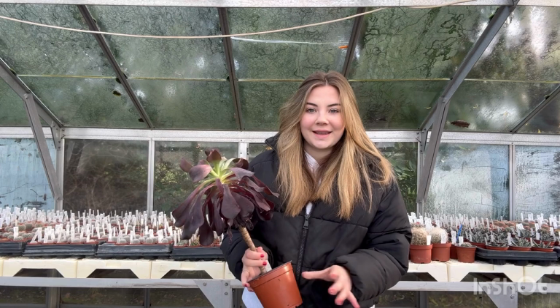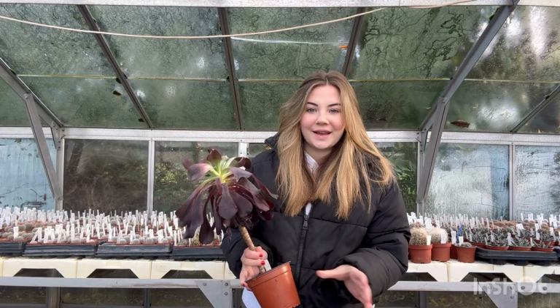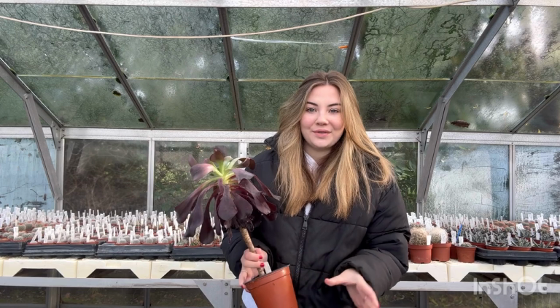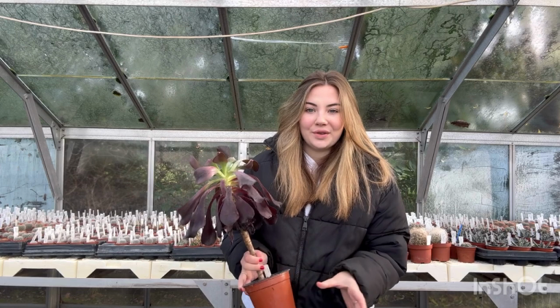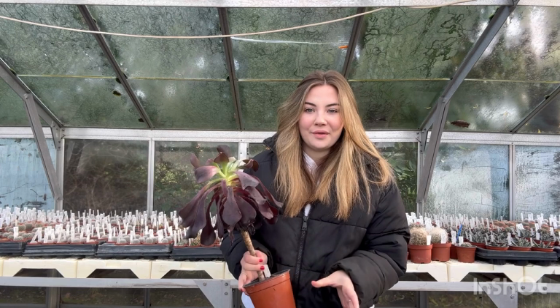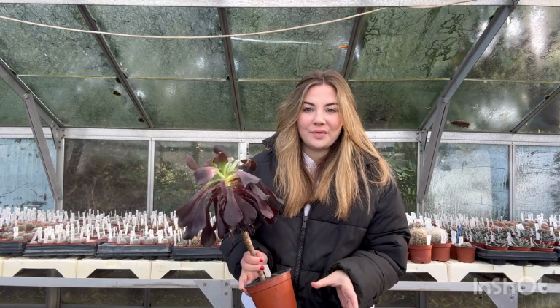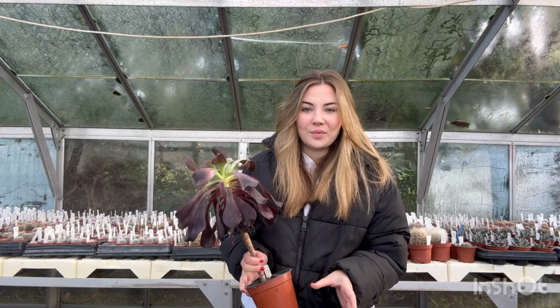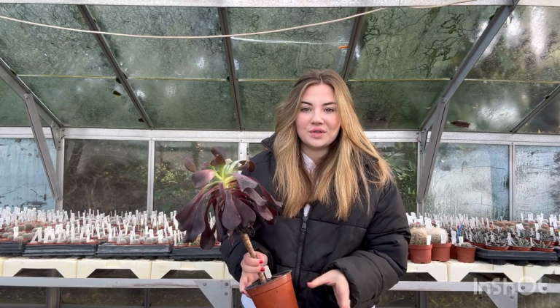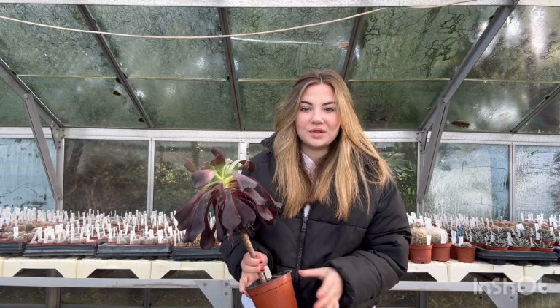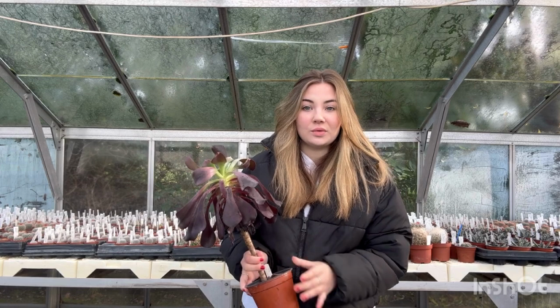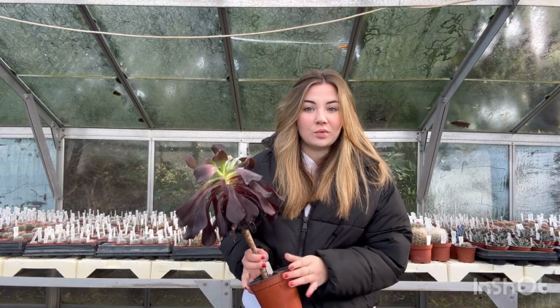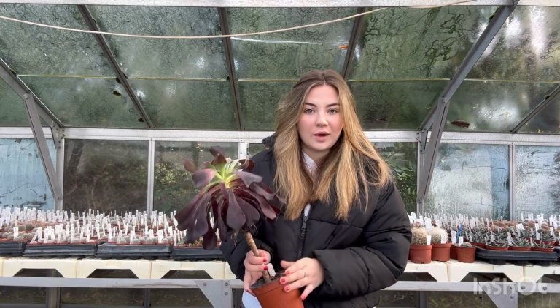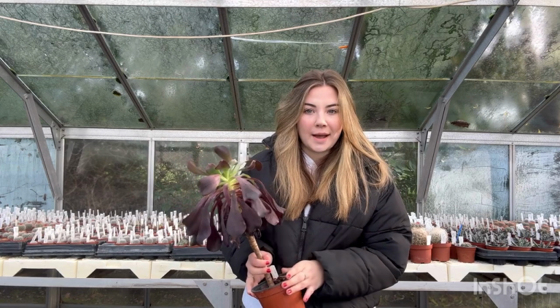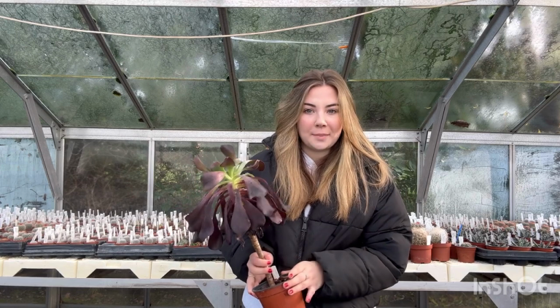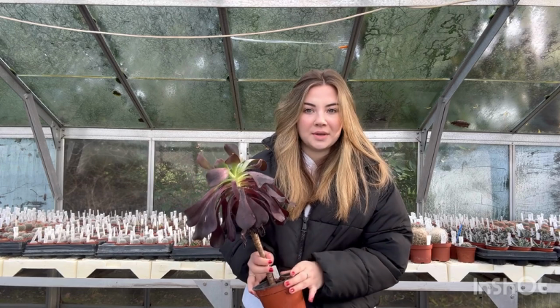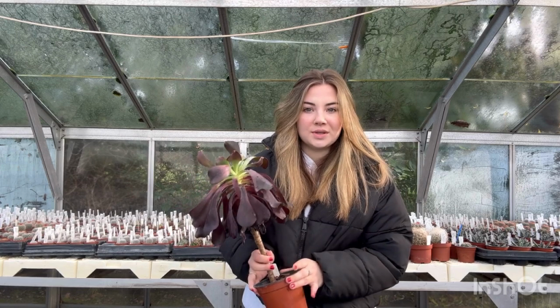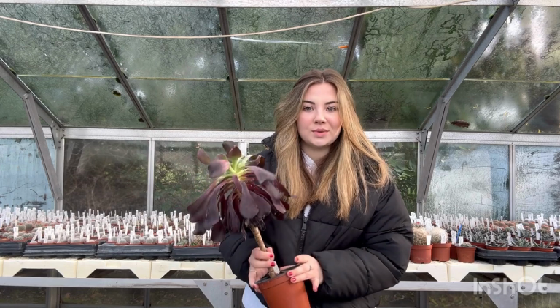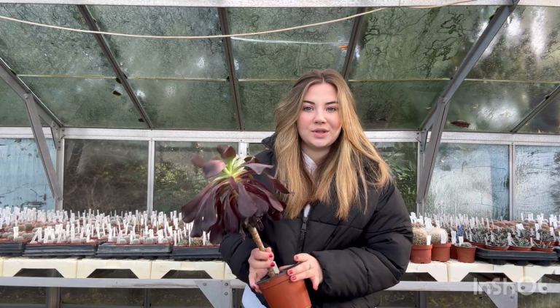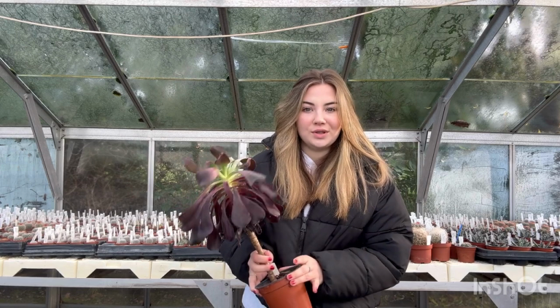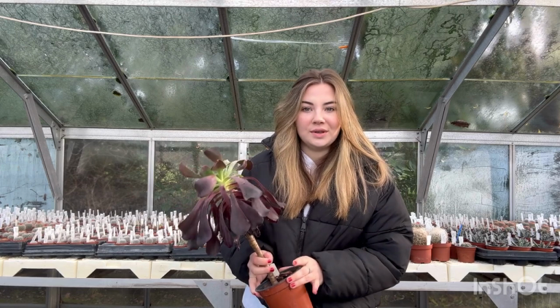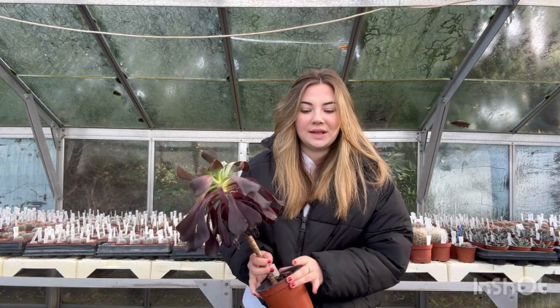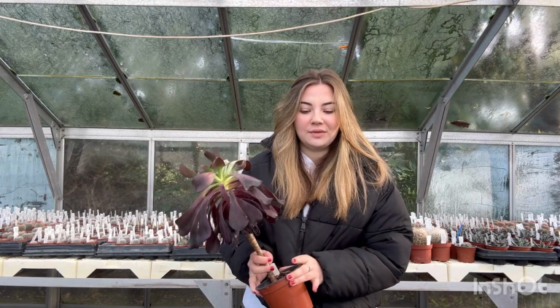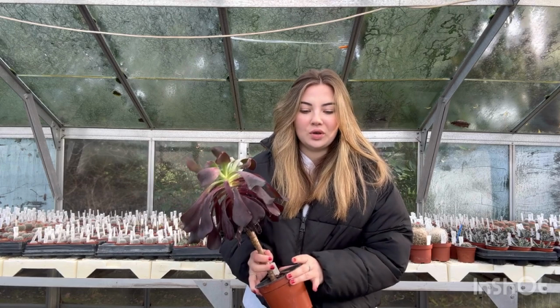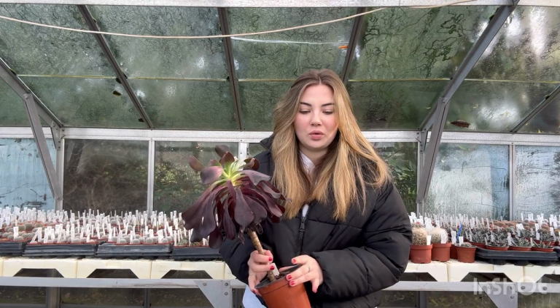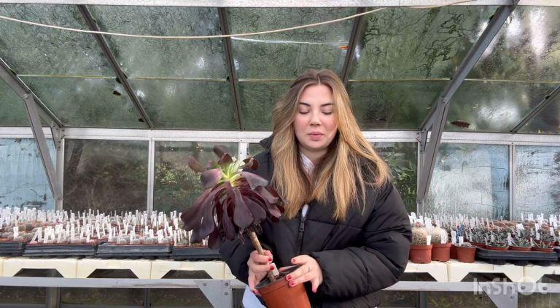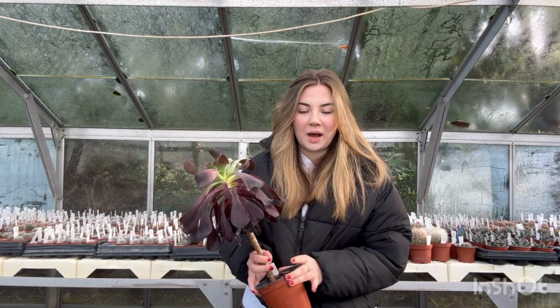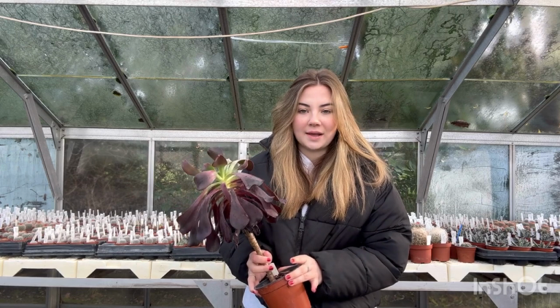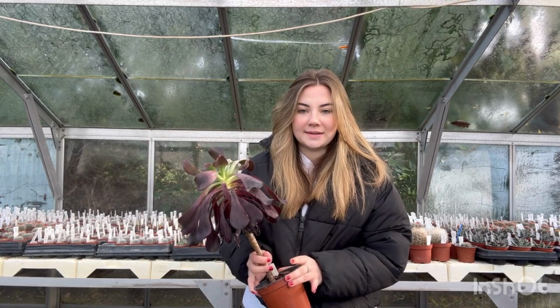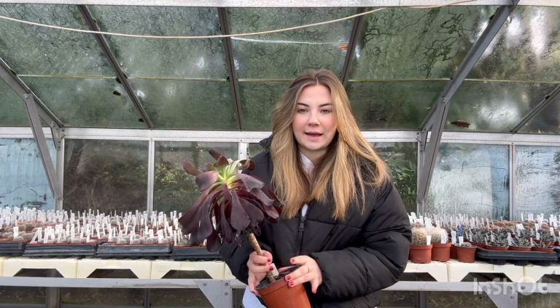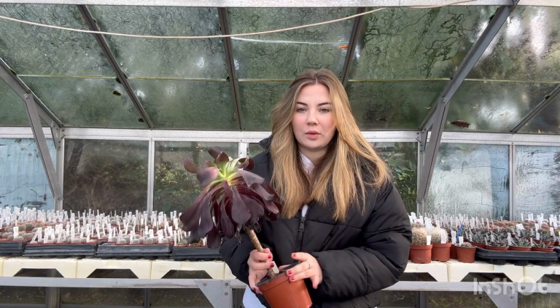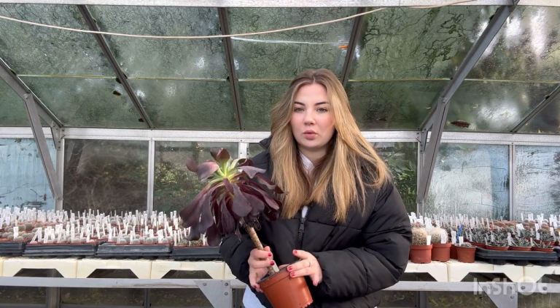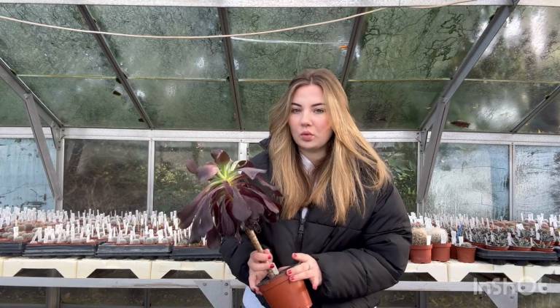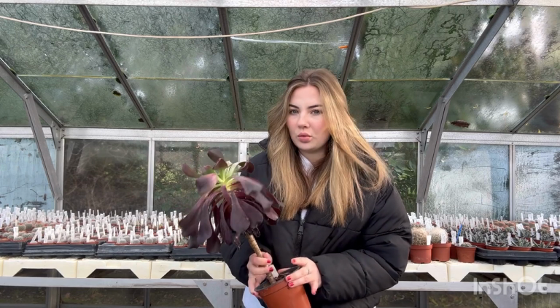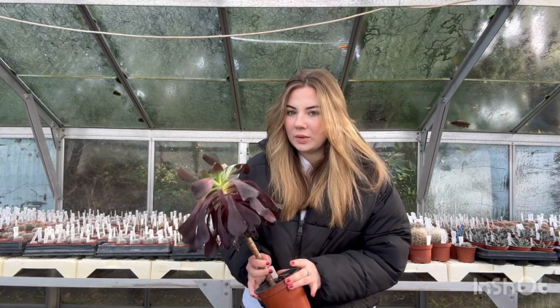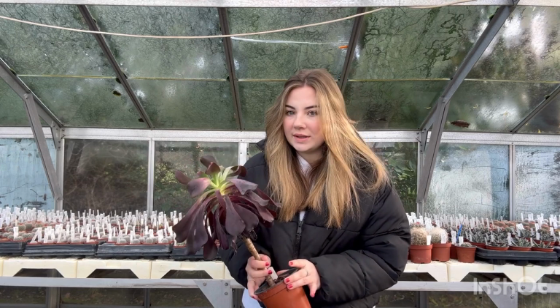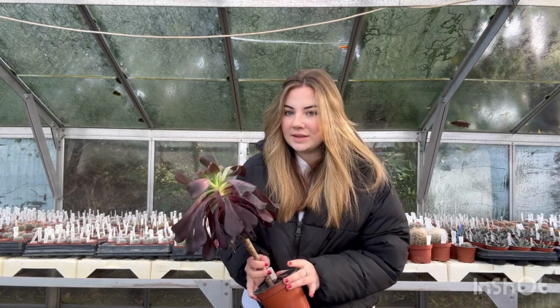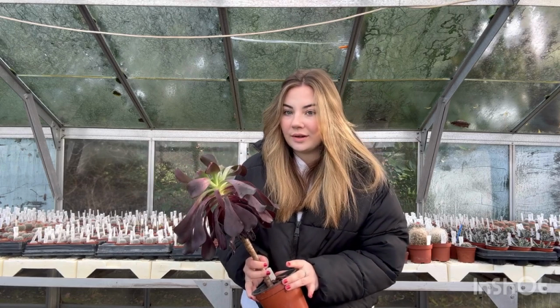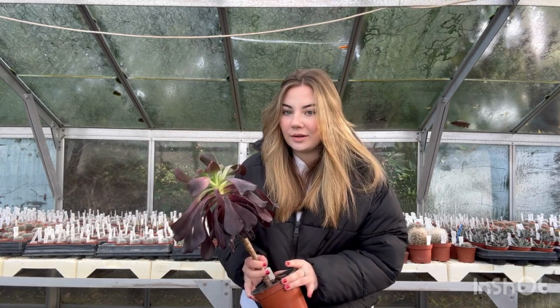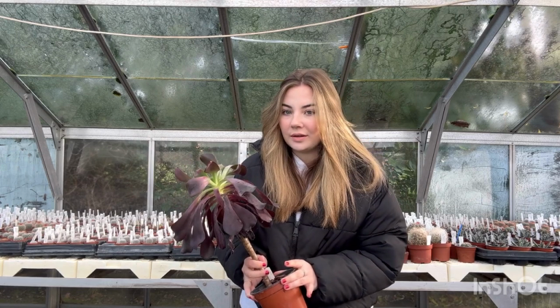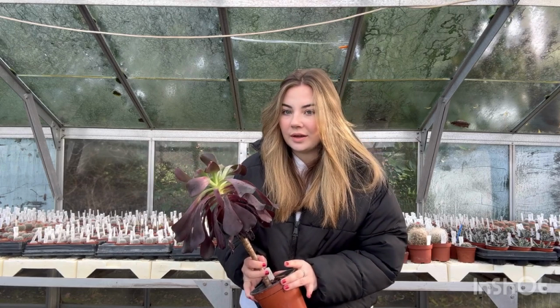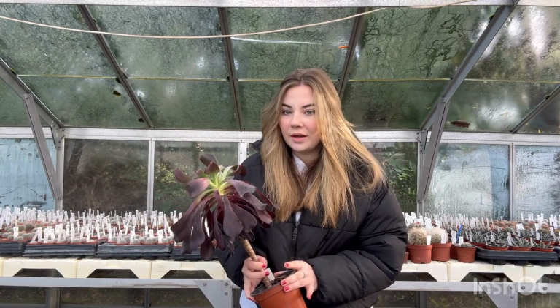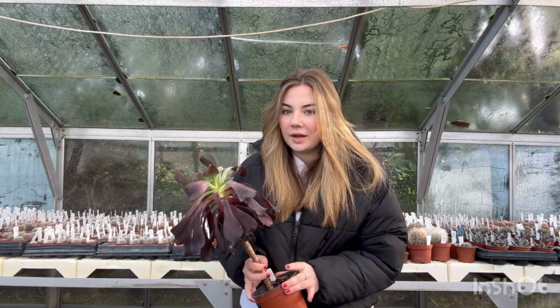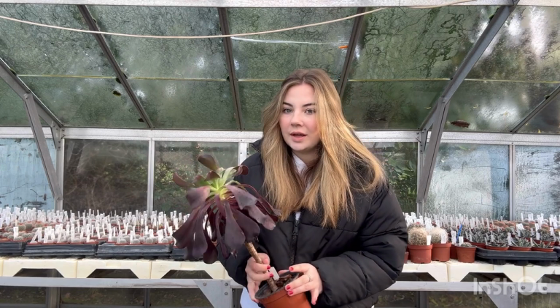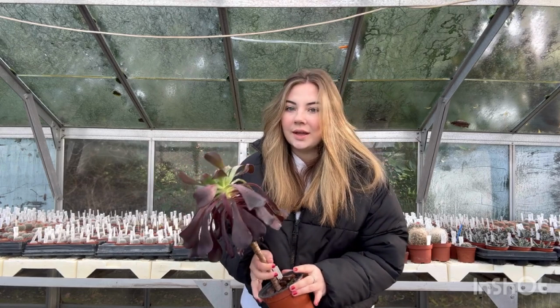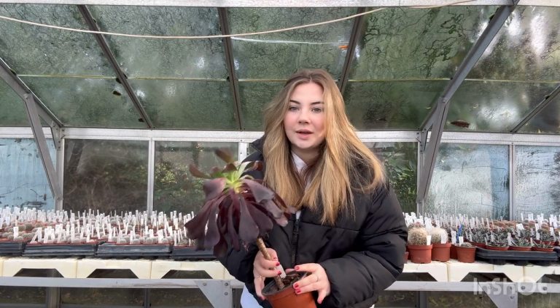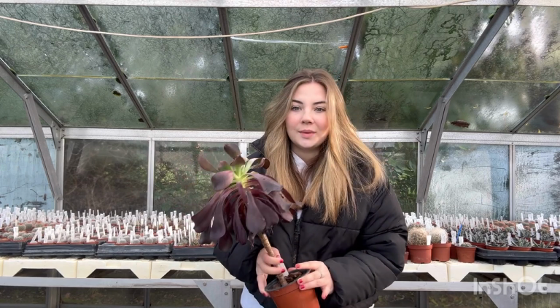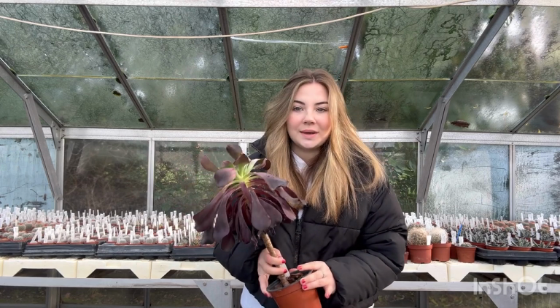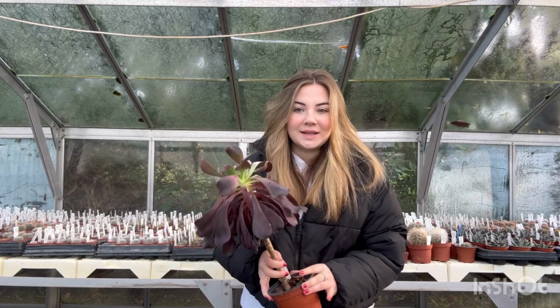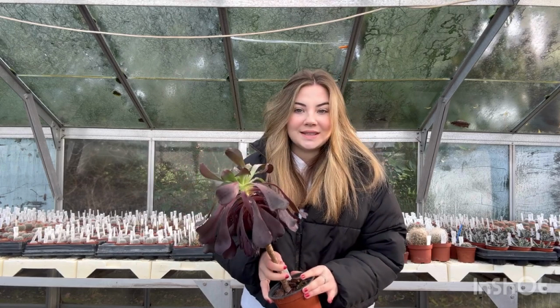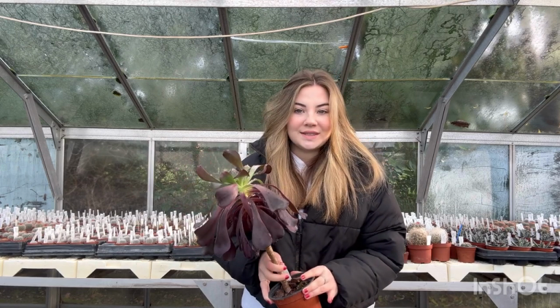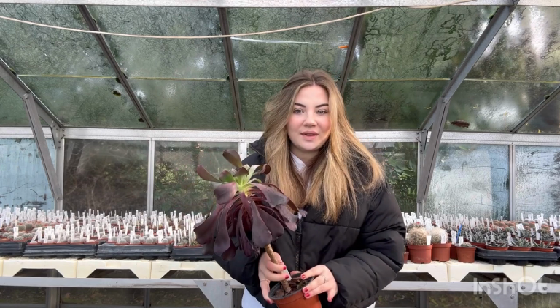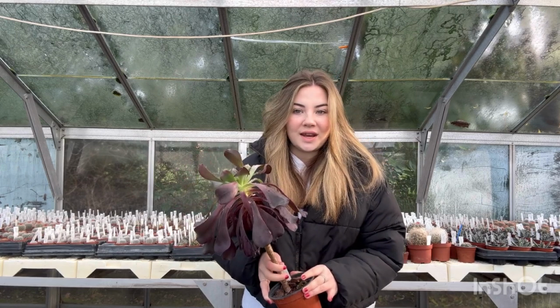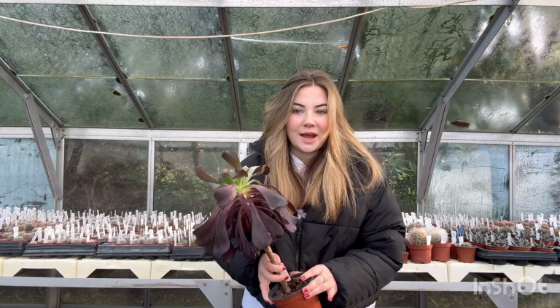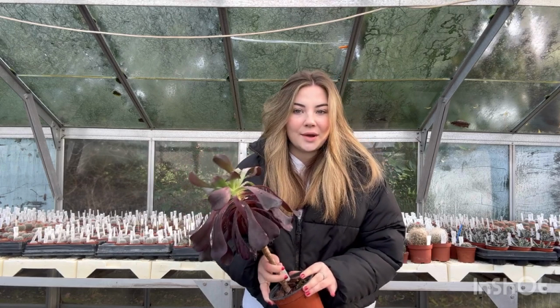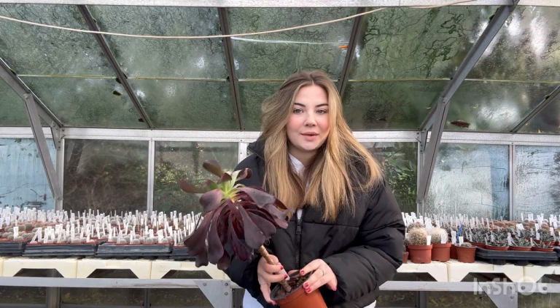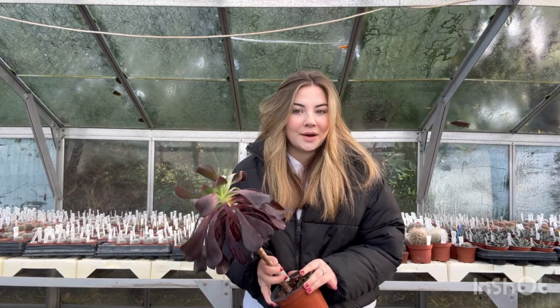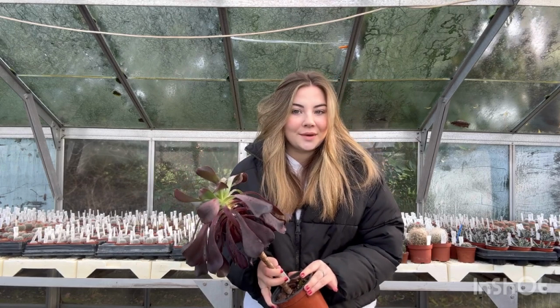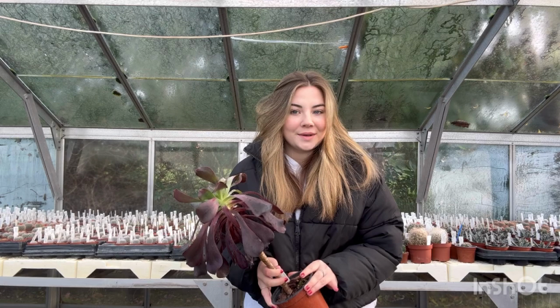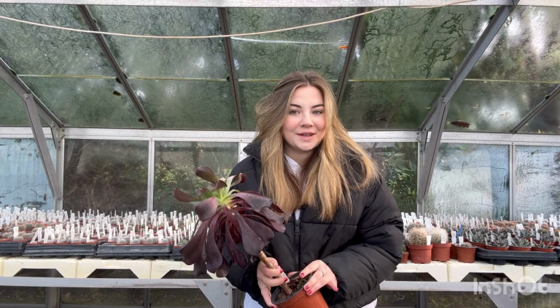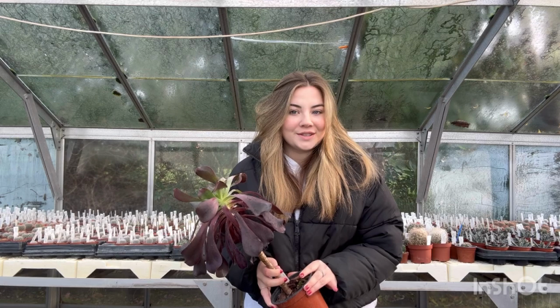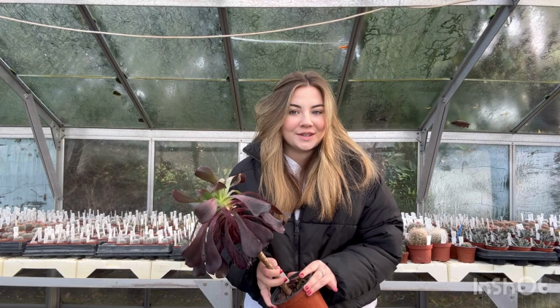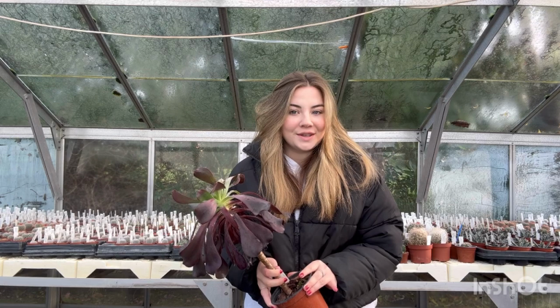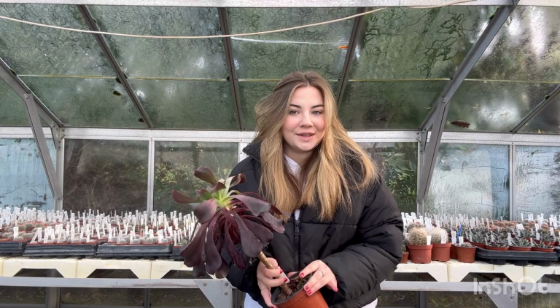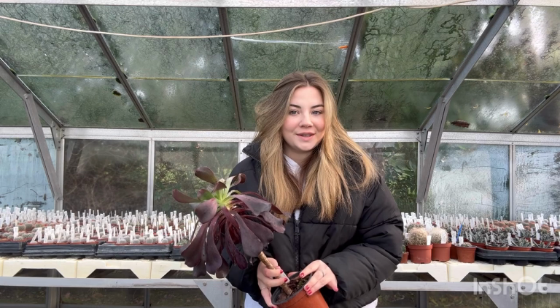Have you ever wondered what happens when you leave your plants out all winter long? Well in this video I'm going to show you.